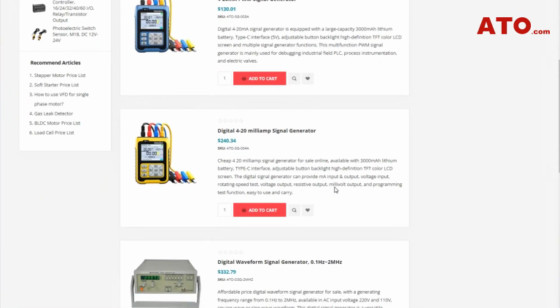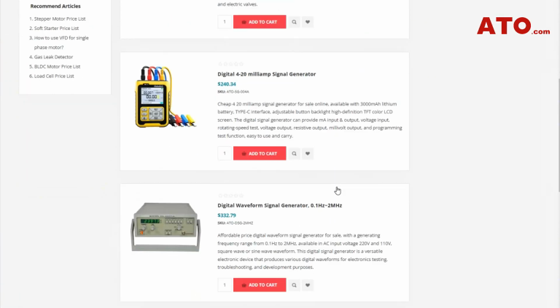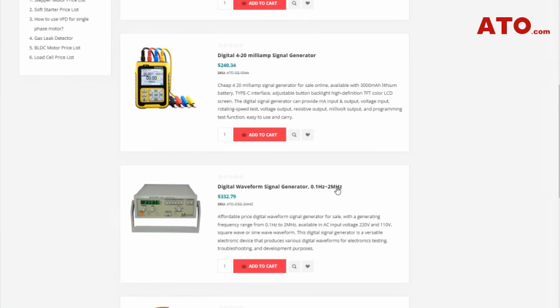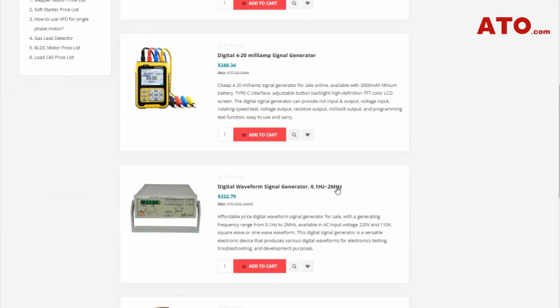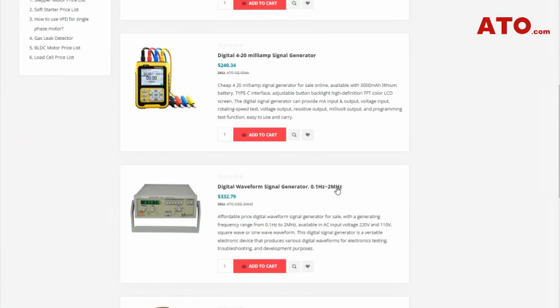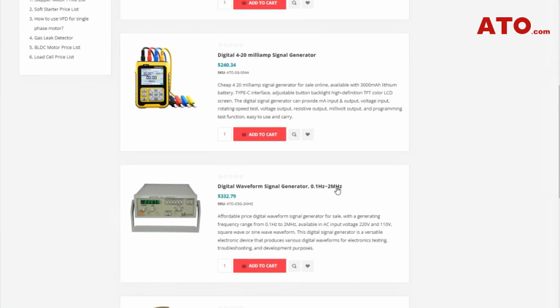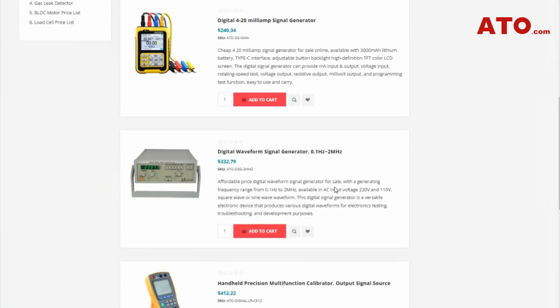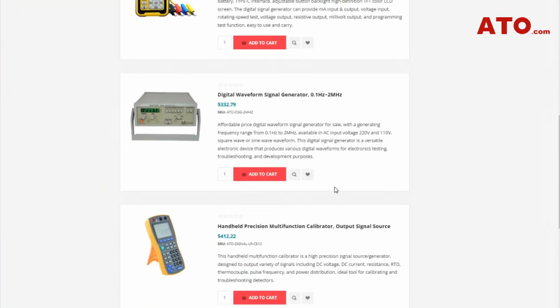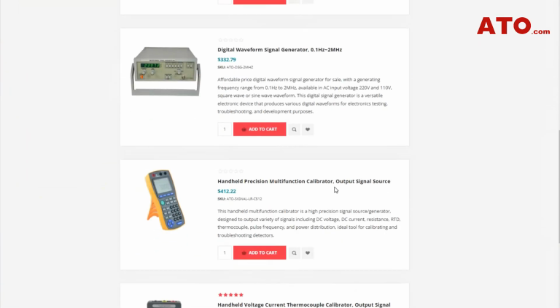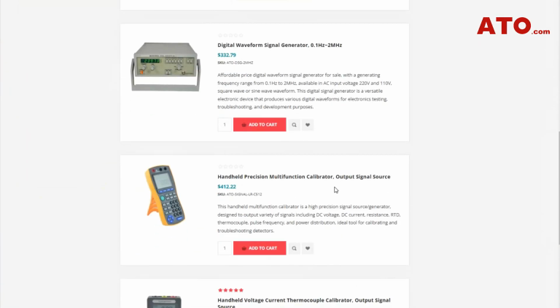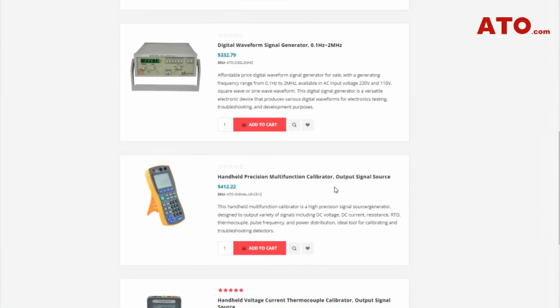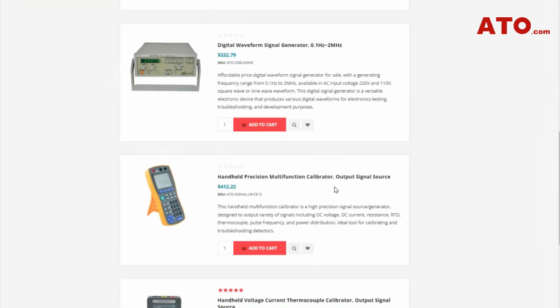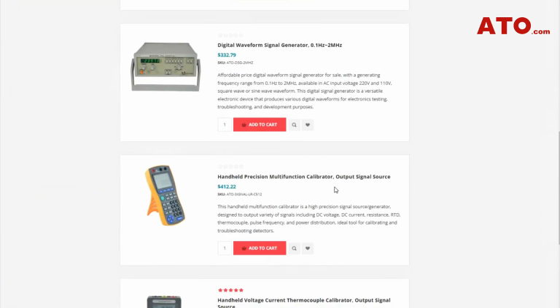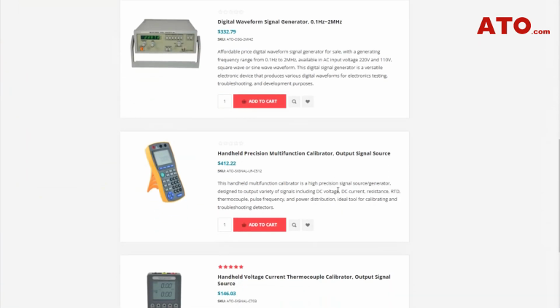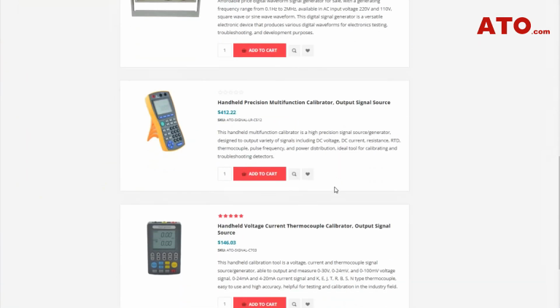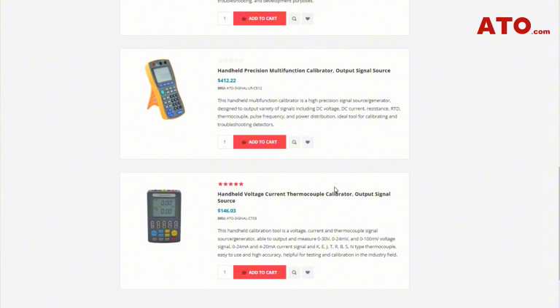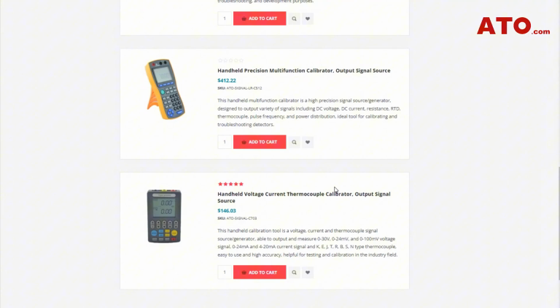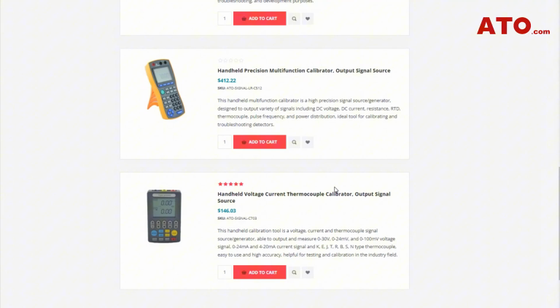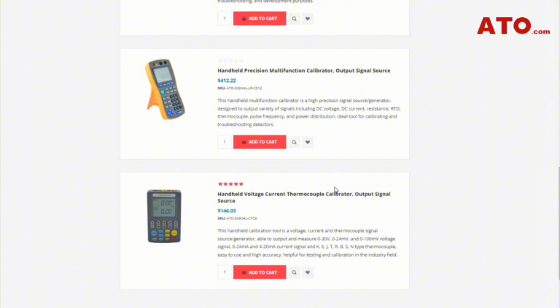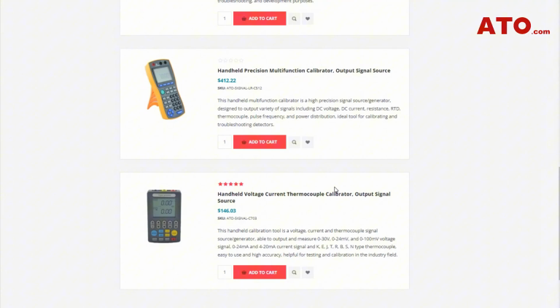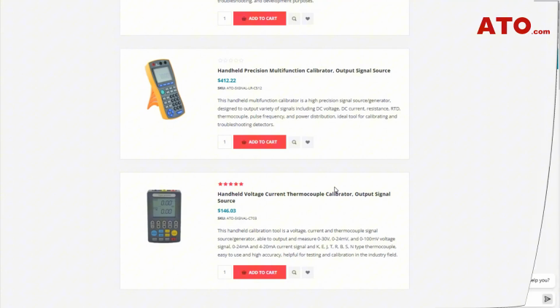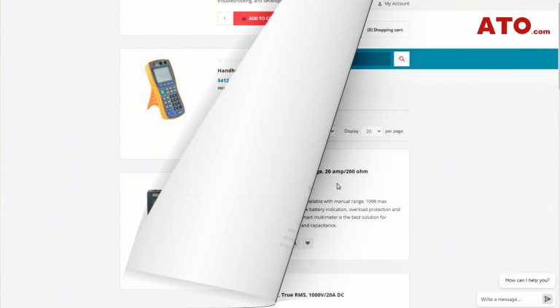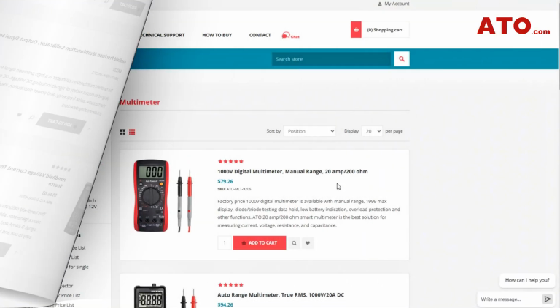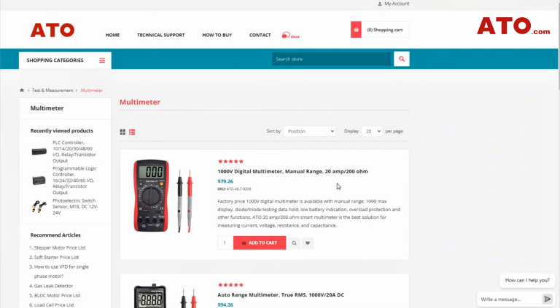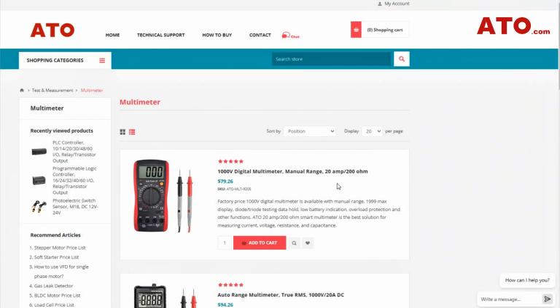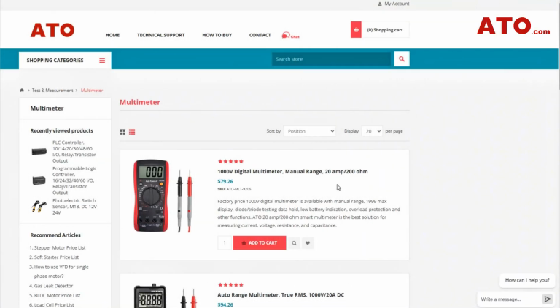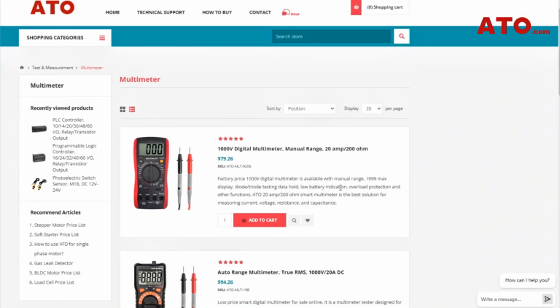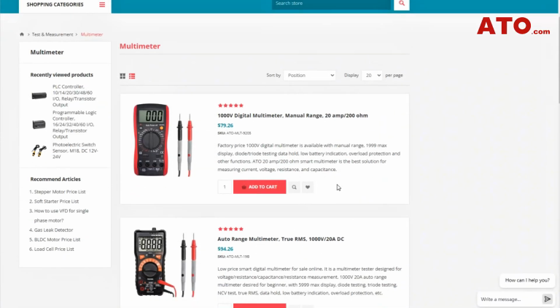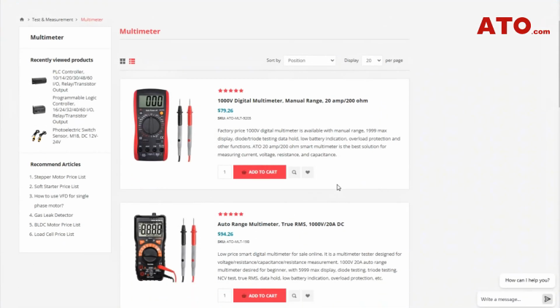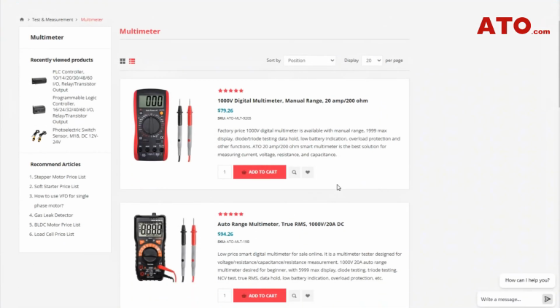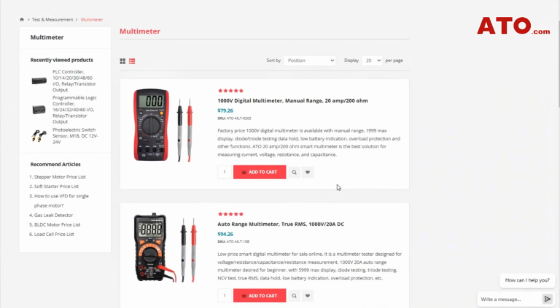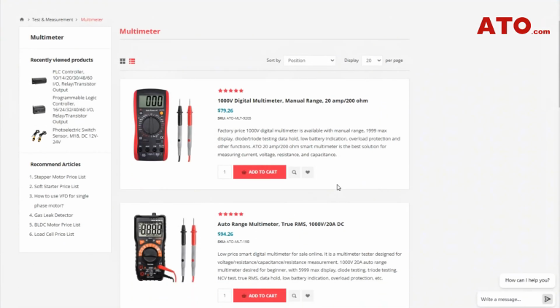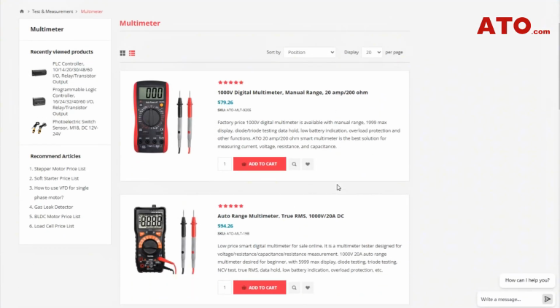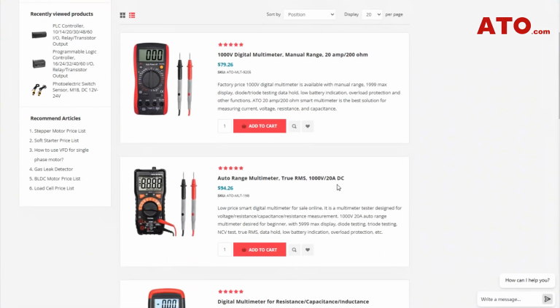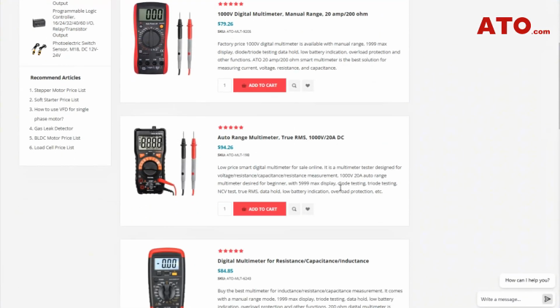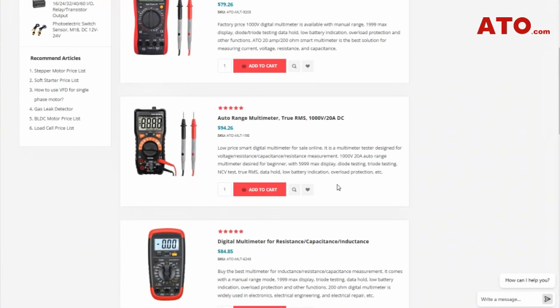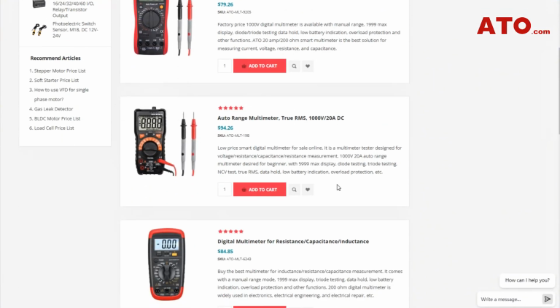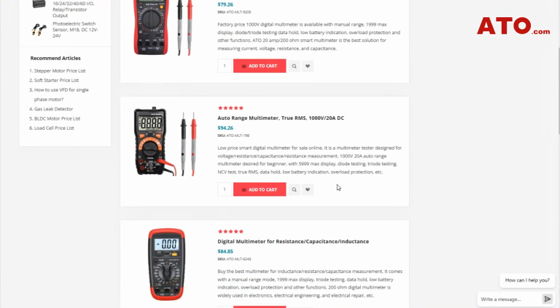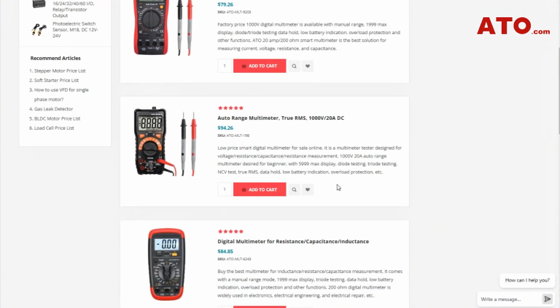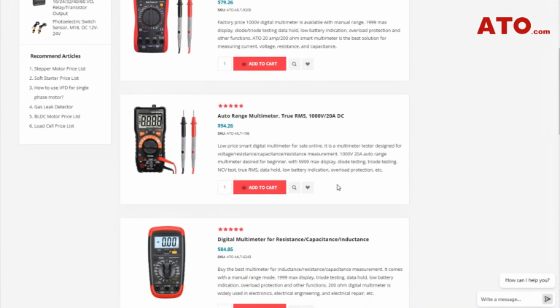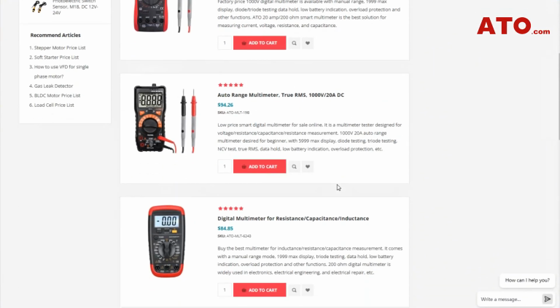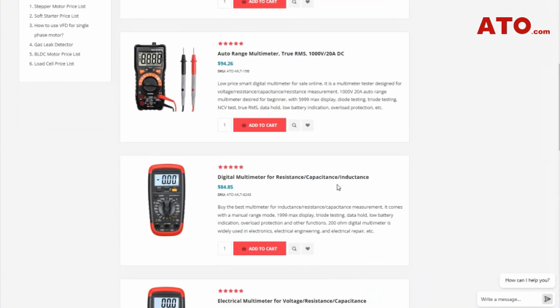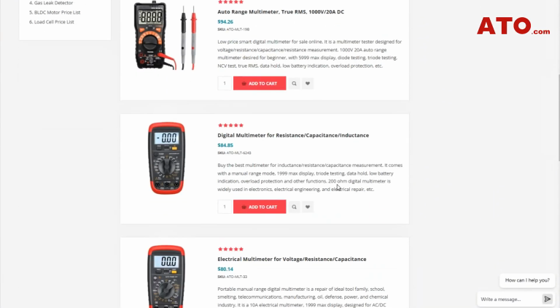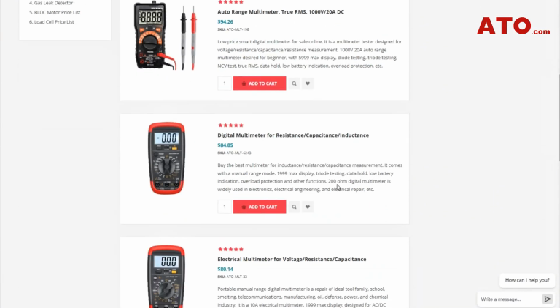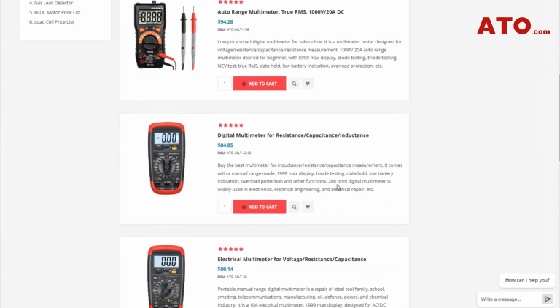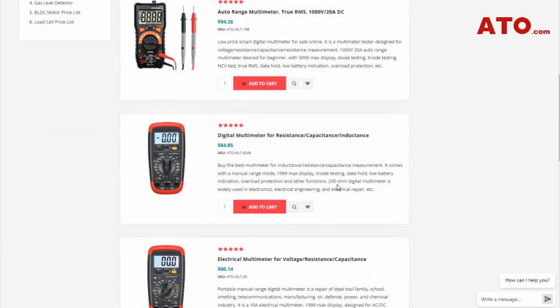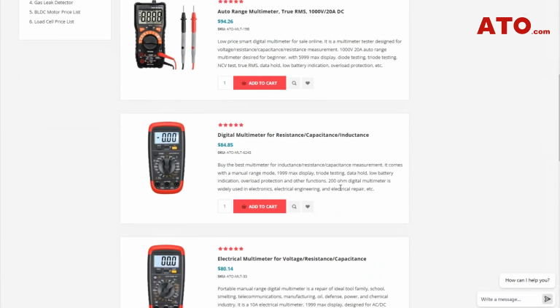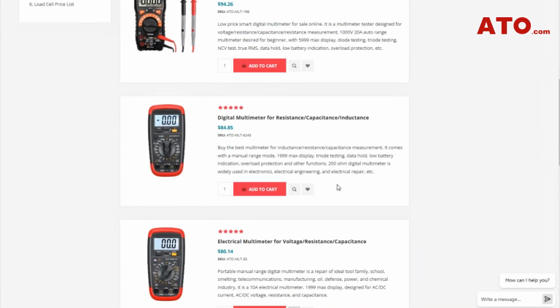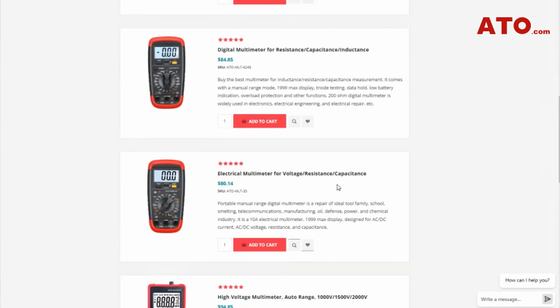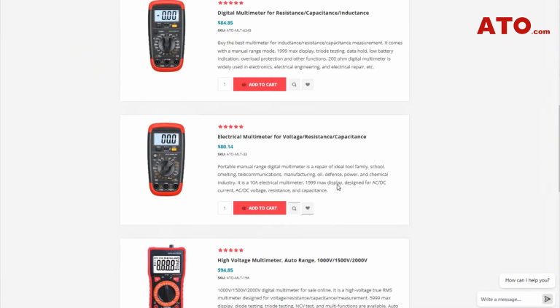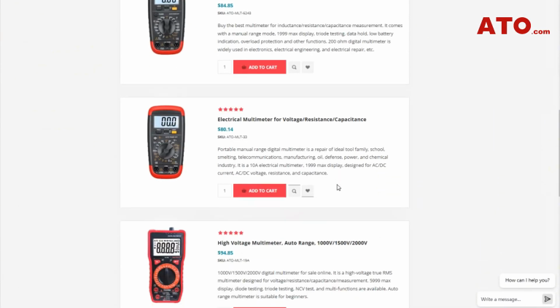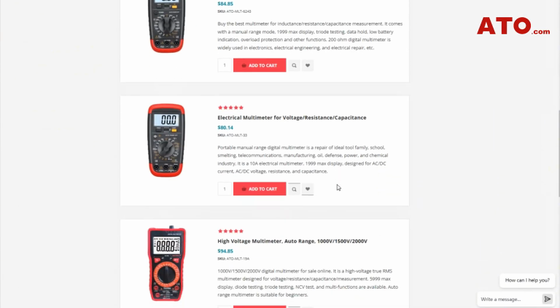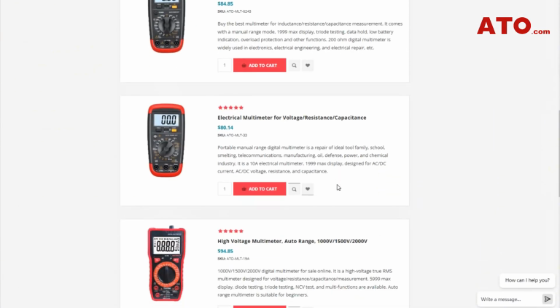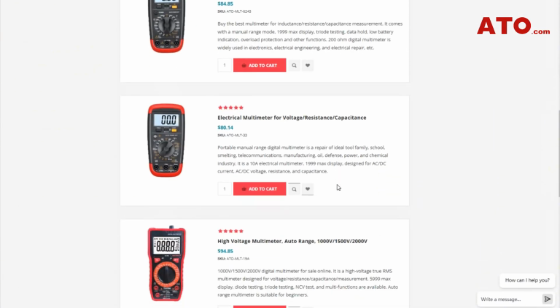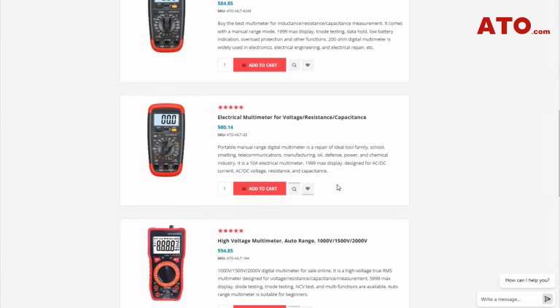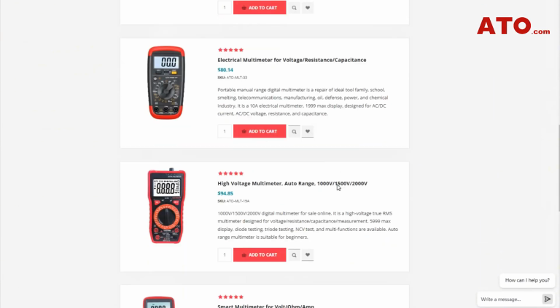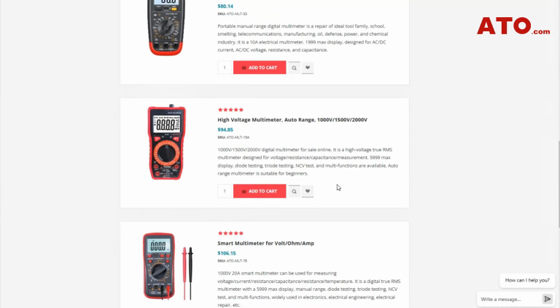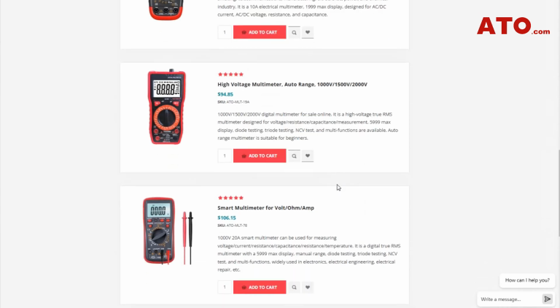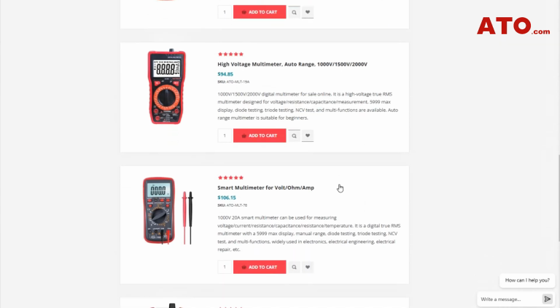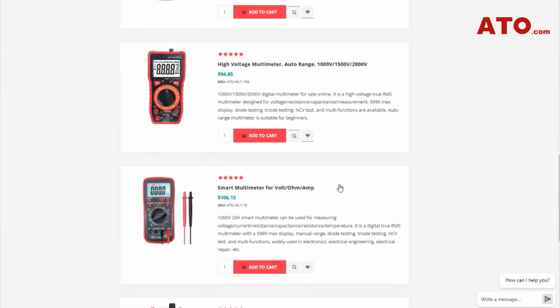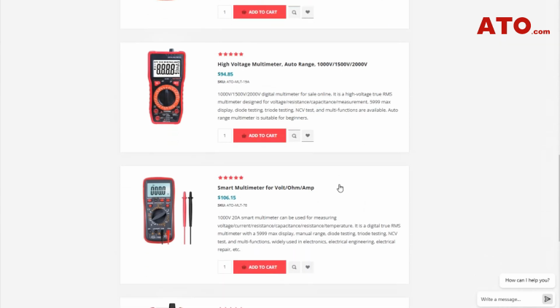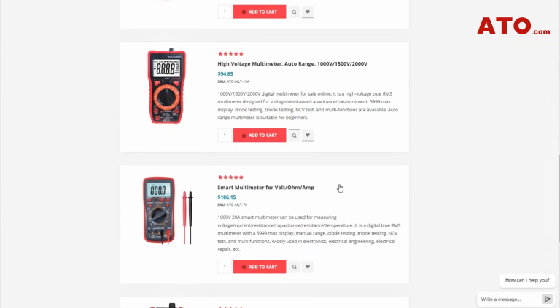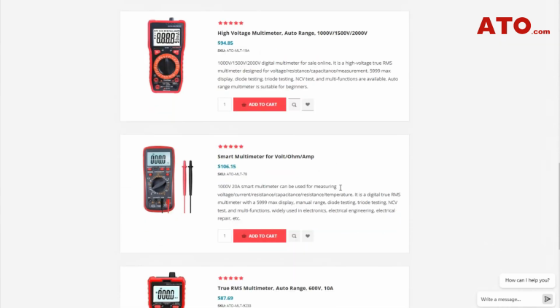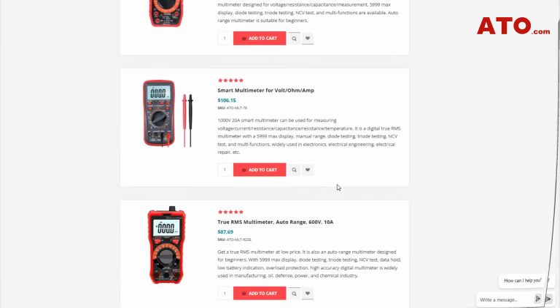For high-quality signal generators, multi-function process calibrators, multi-meters, DC power supplies, and other tools, visit our website at ATO.com.